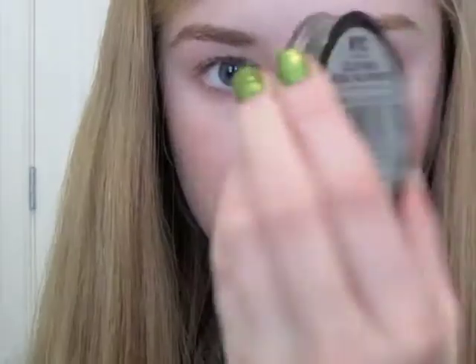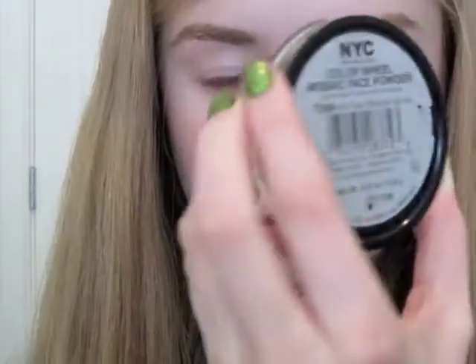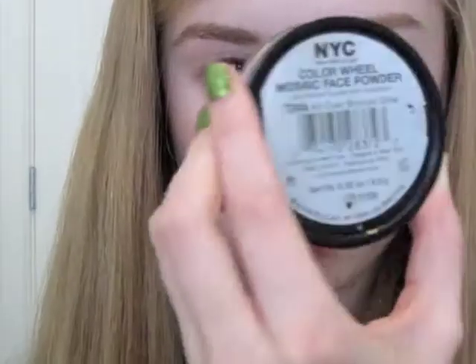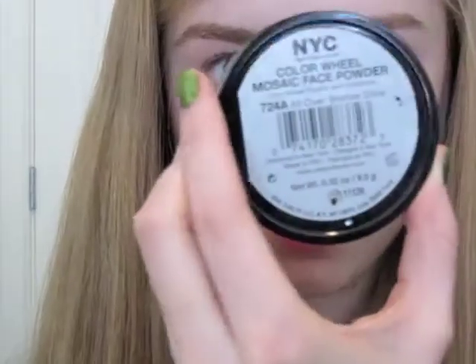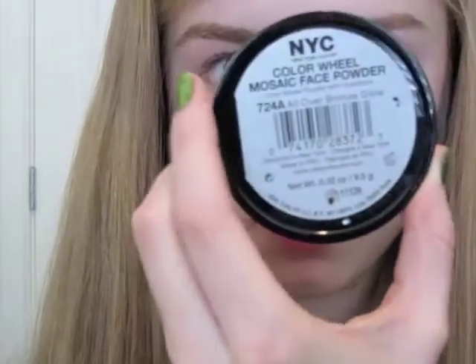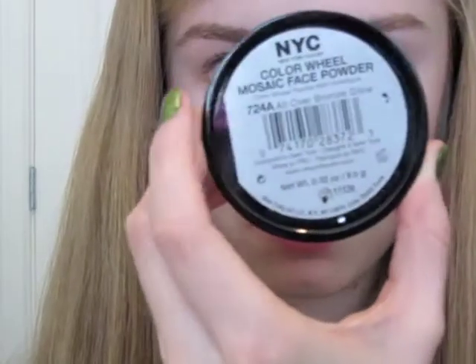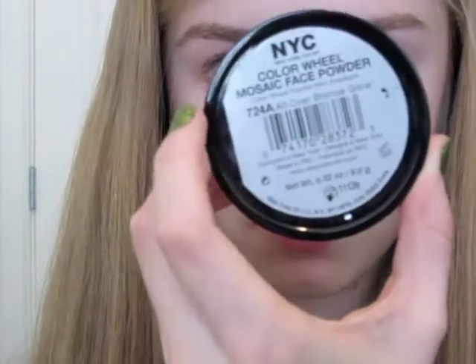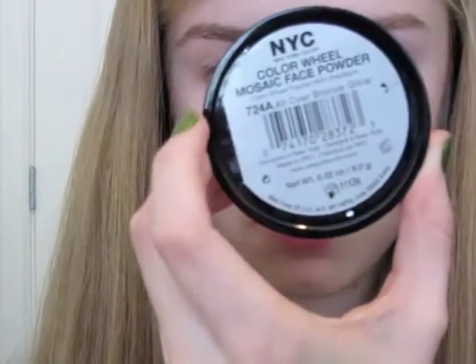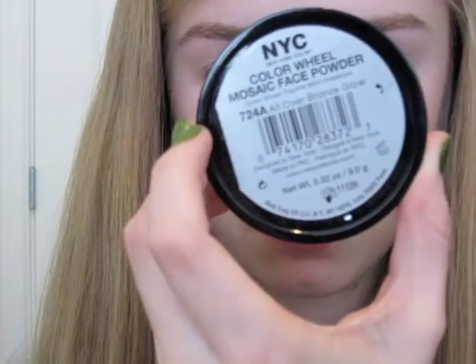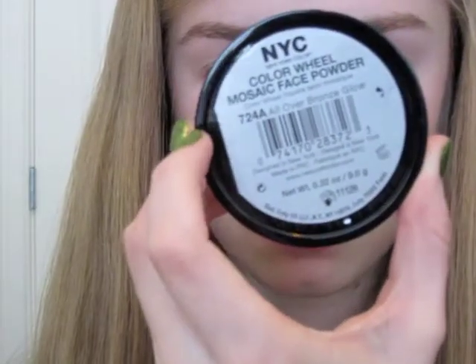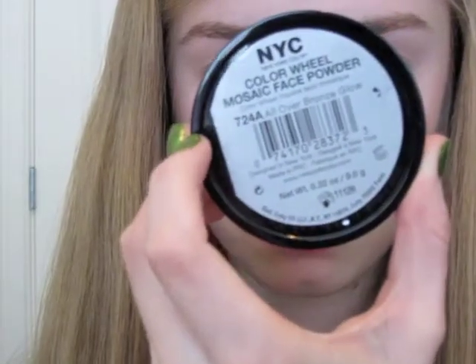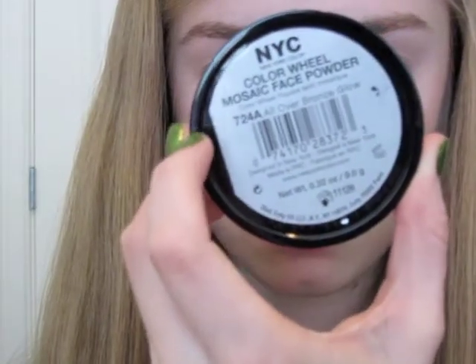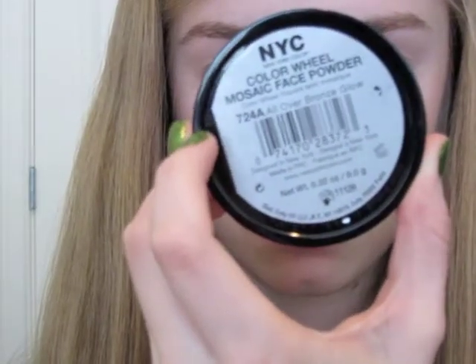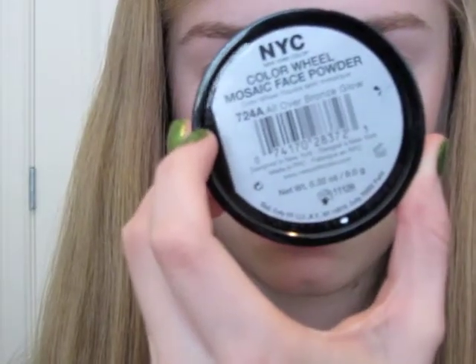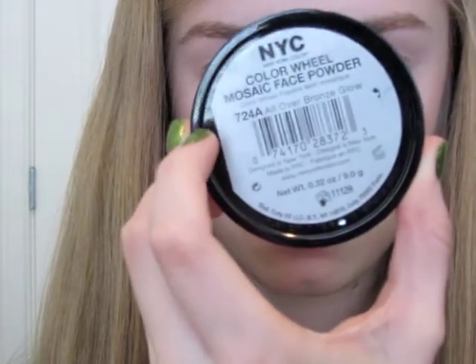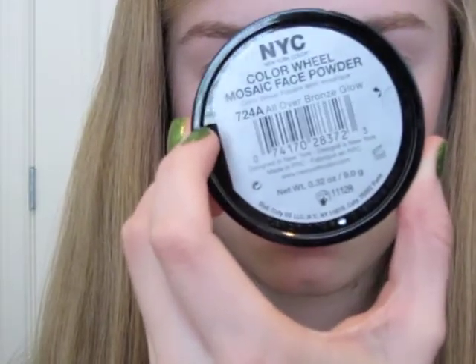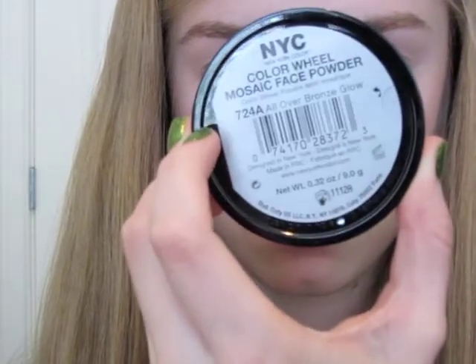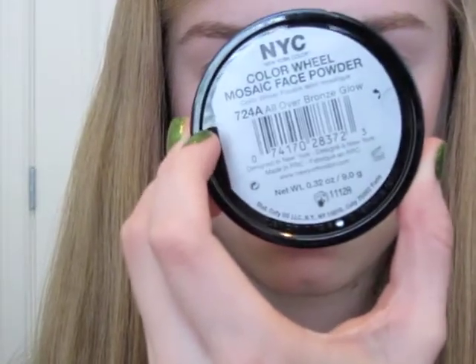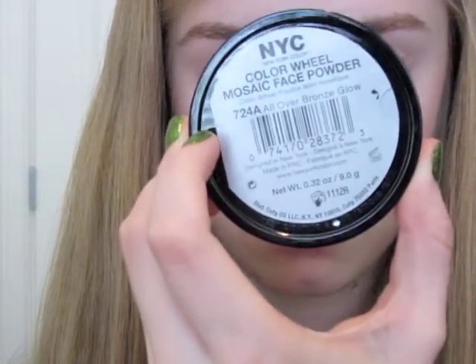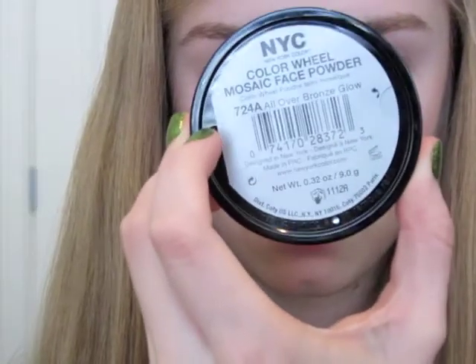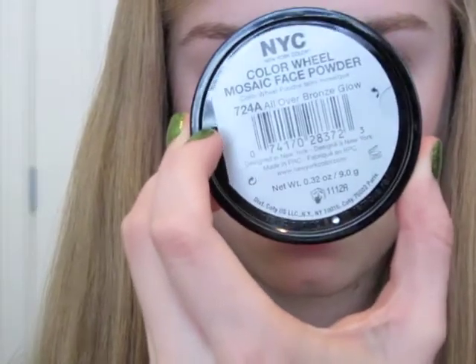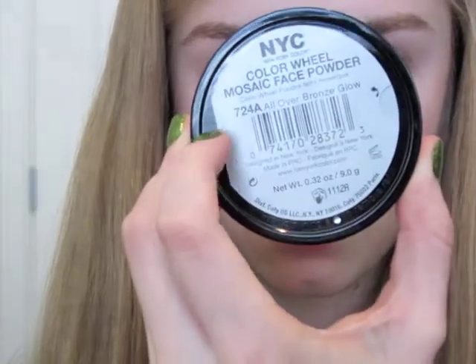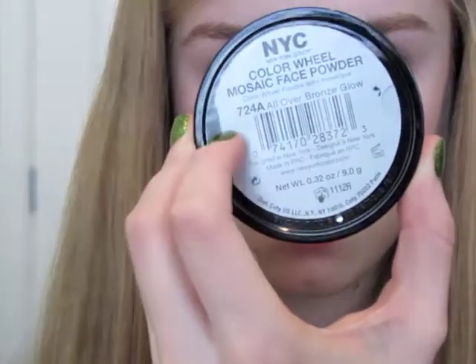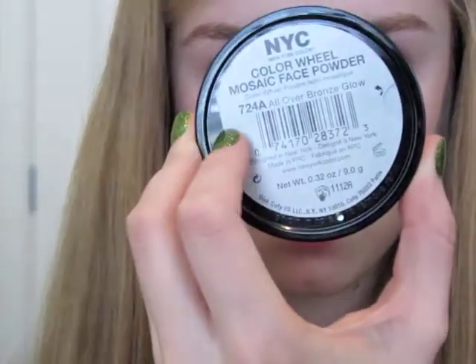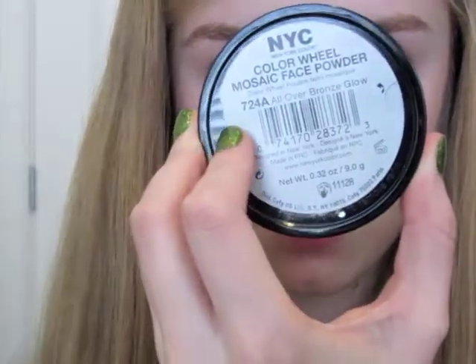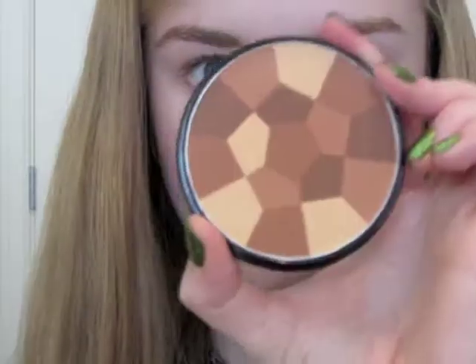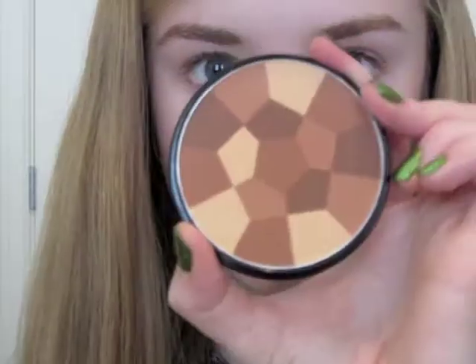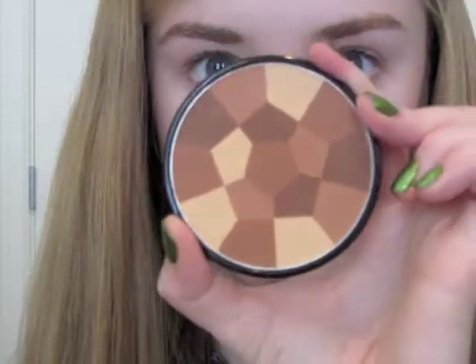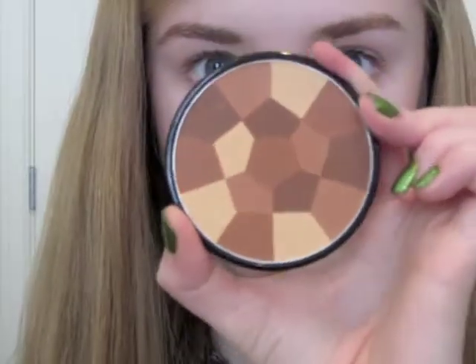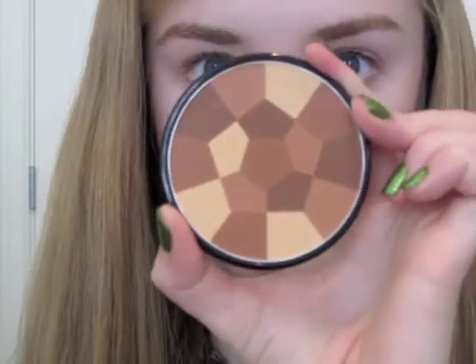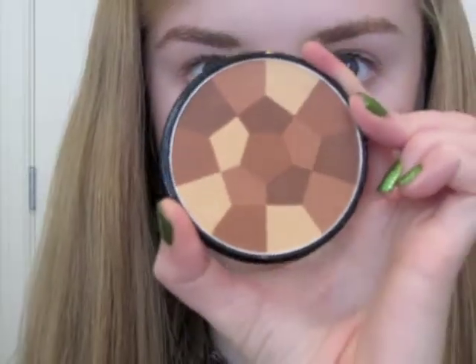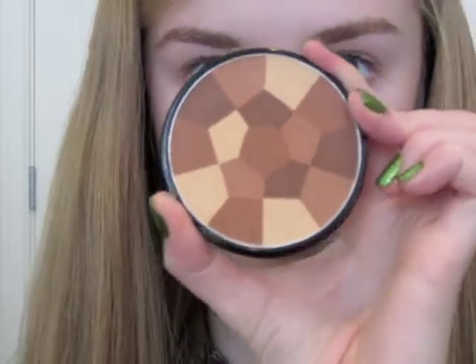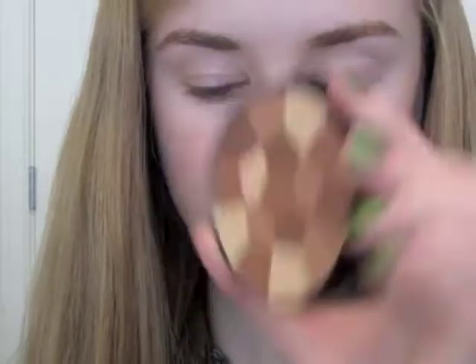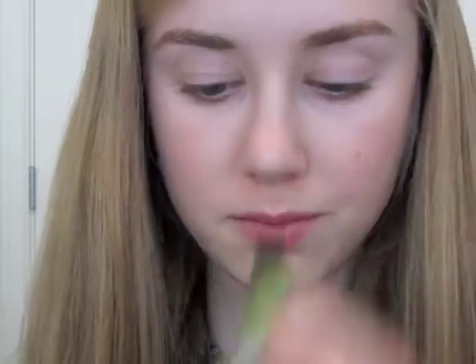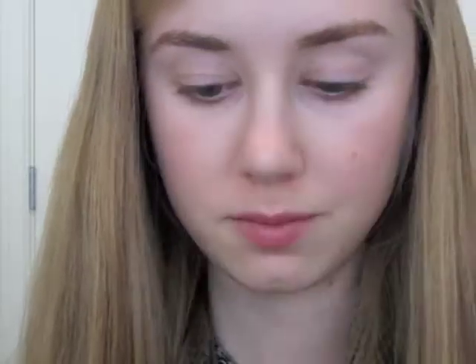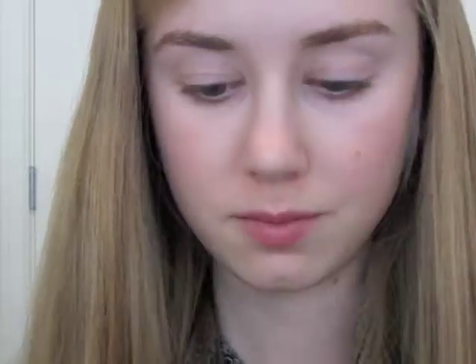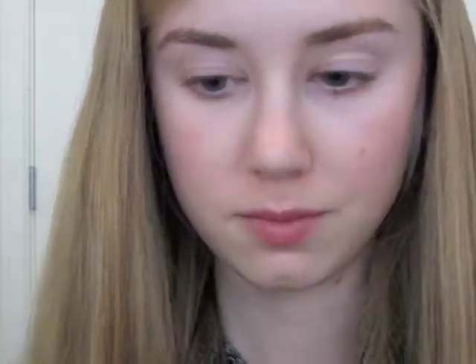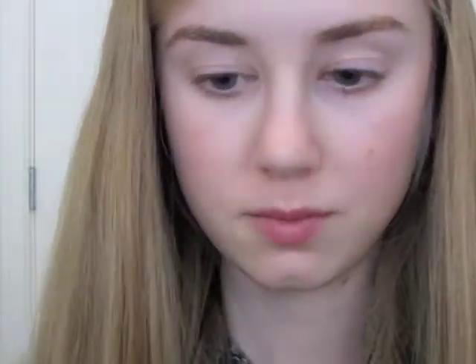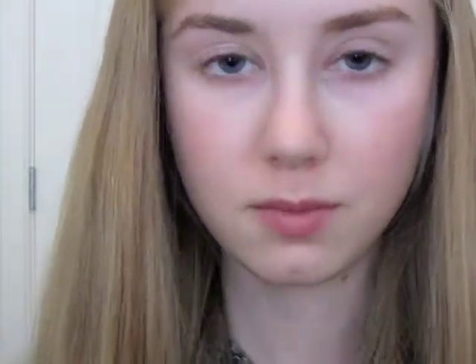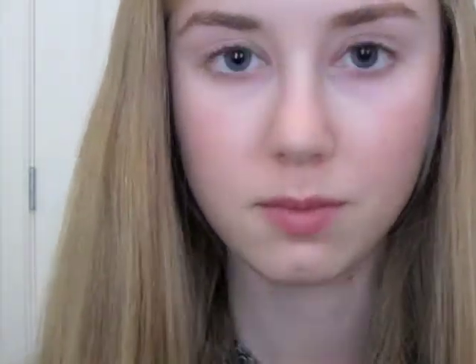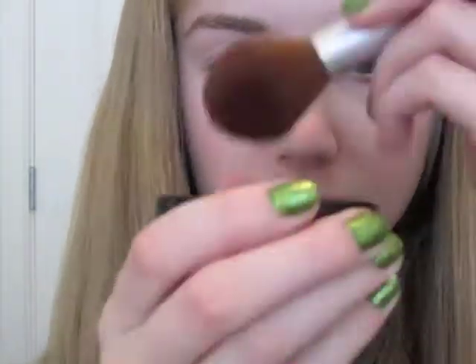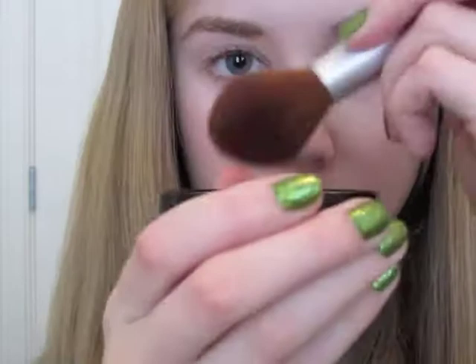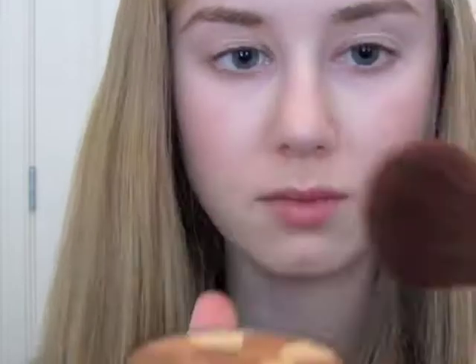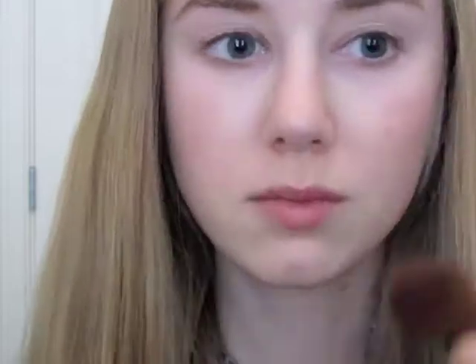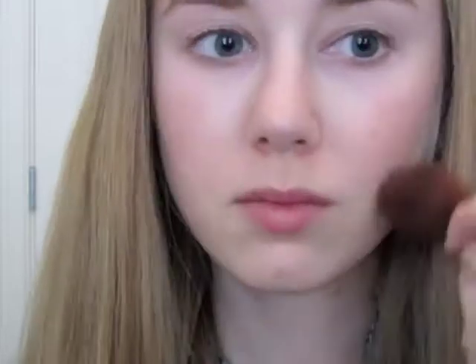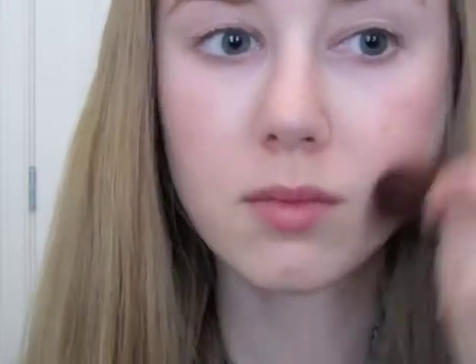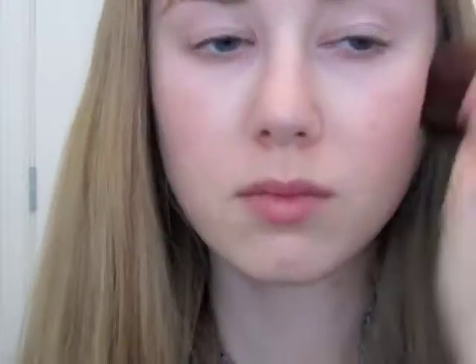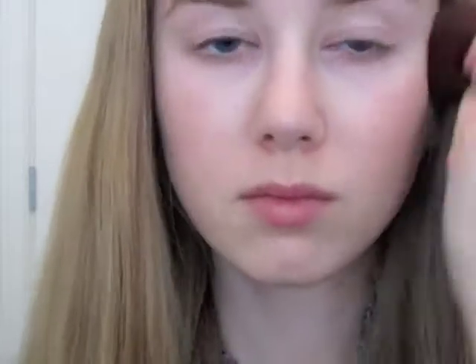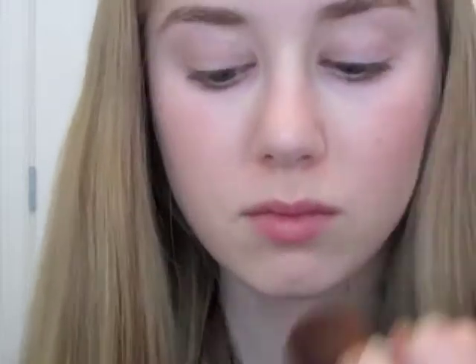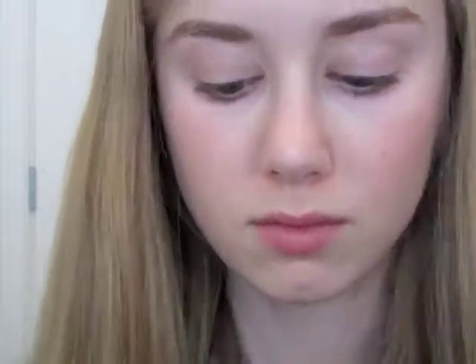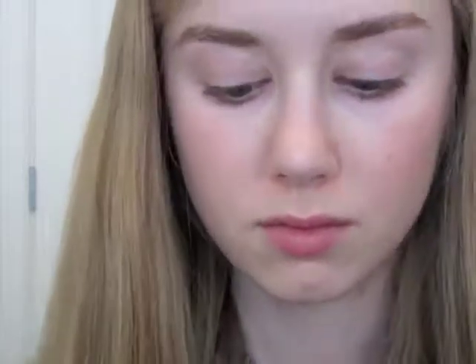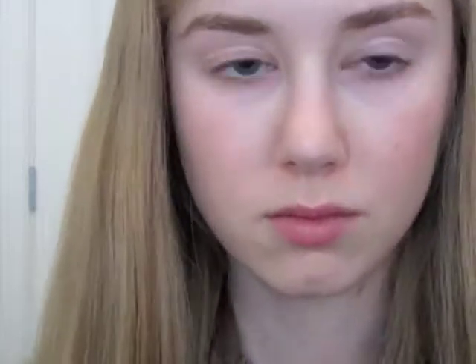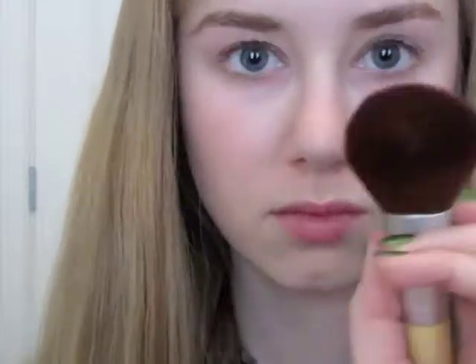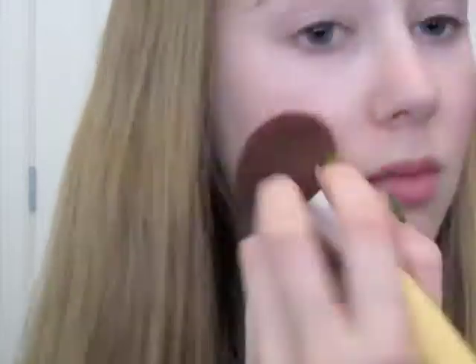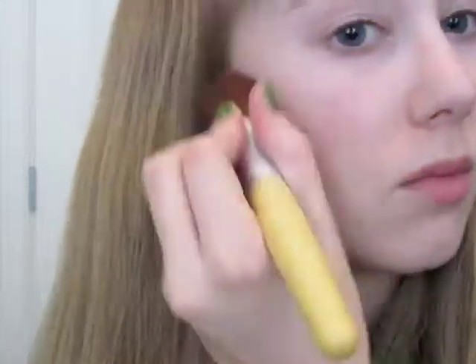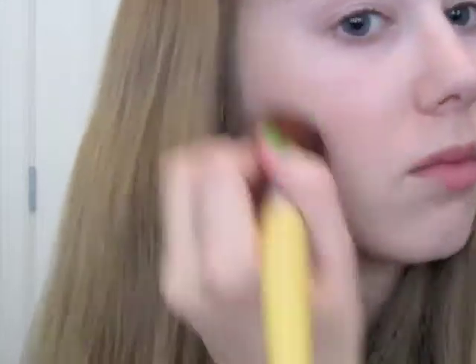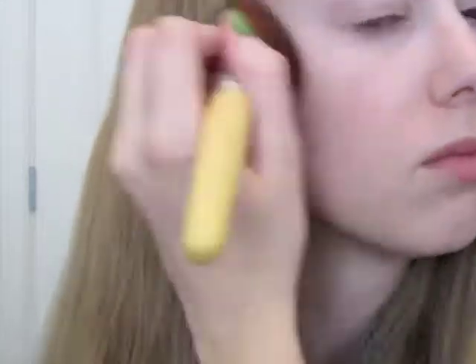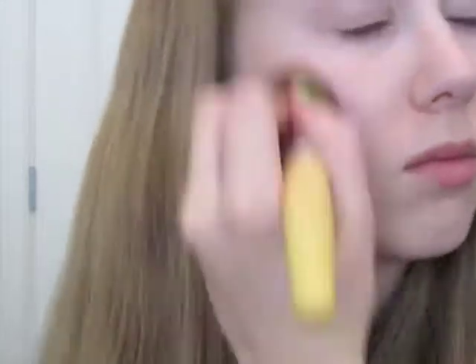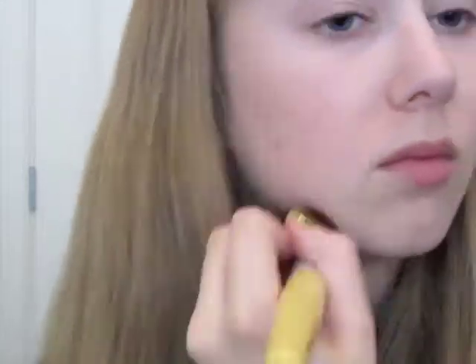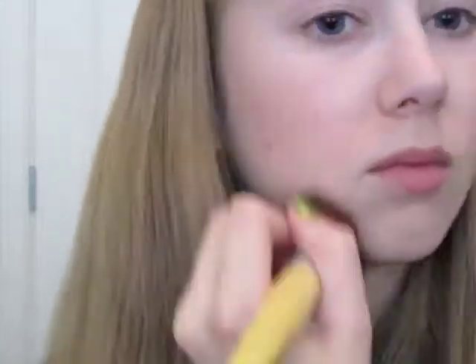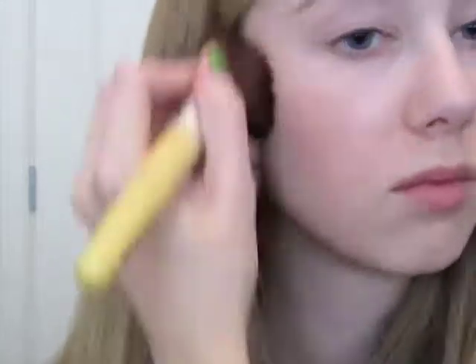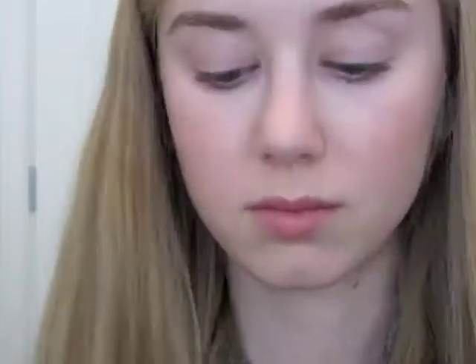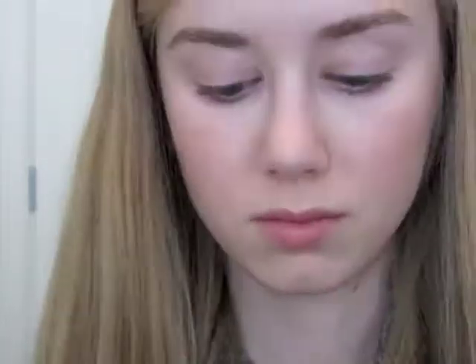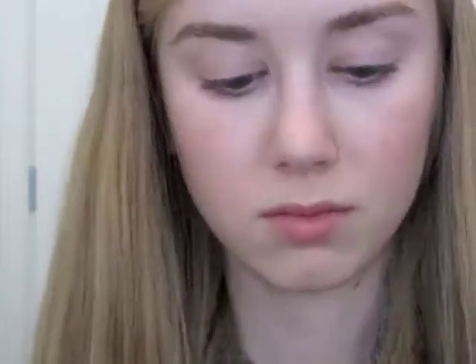Now I'm going to use my NYC Mosaic Bronzer and I'm just going to put that behind my cheekbones and a little bit on my forehead.